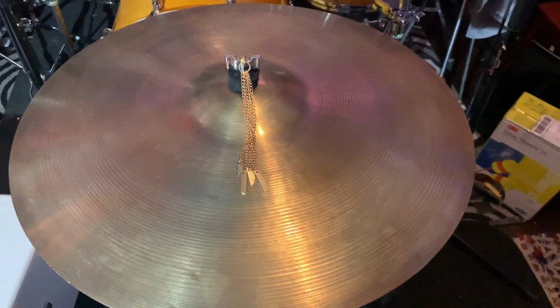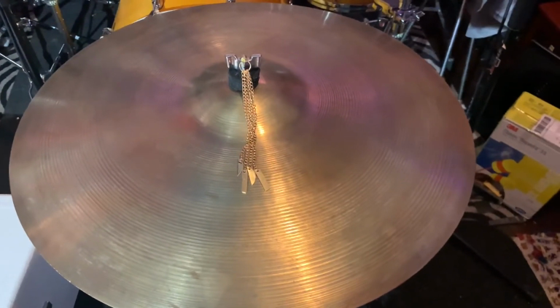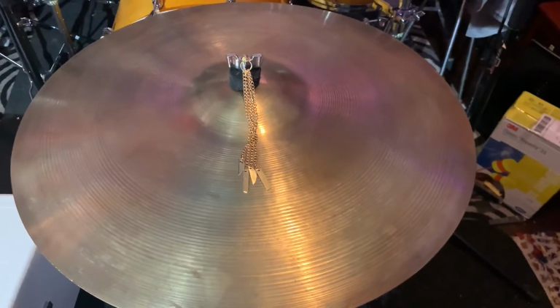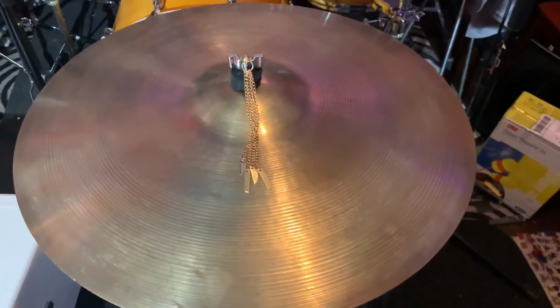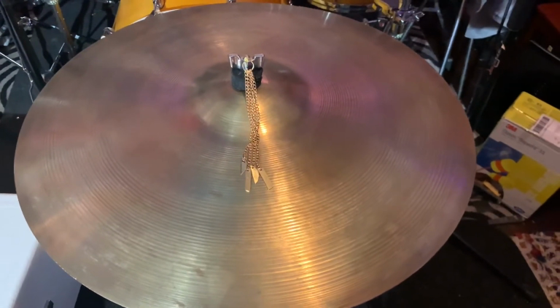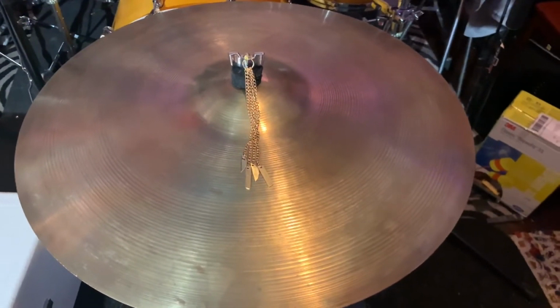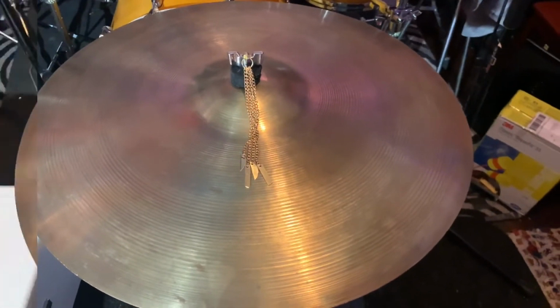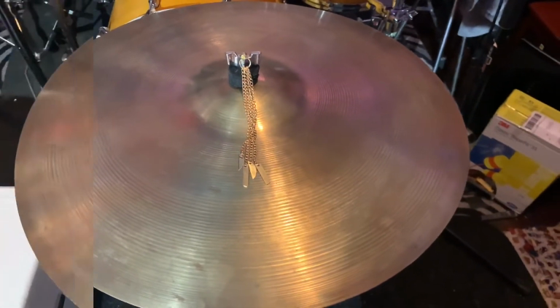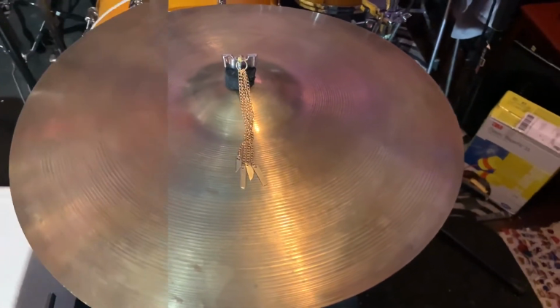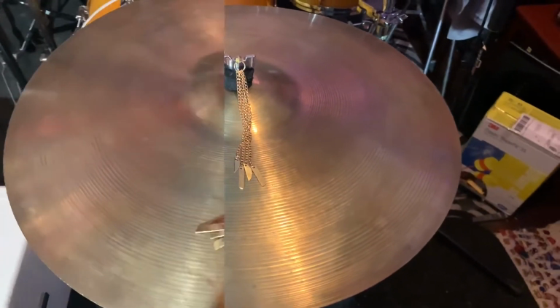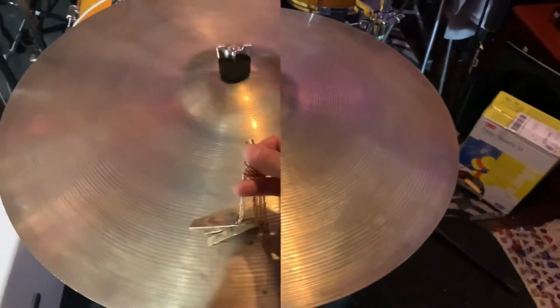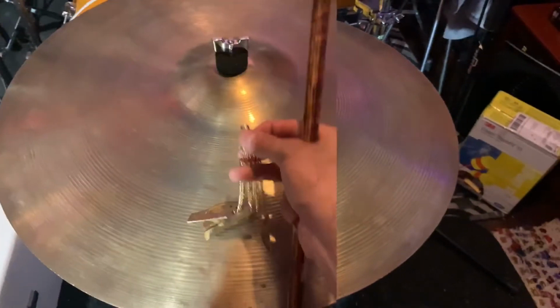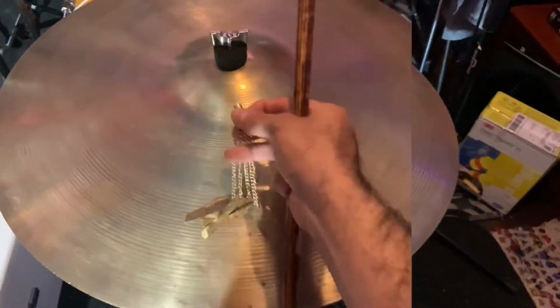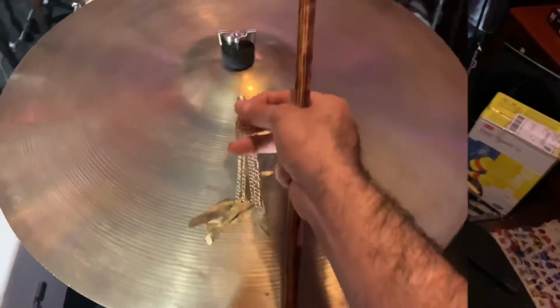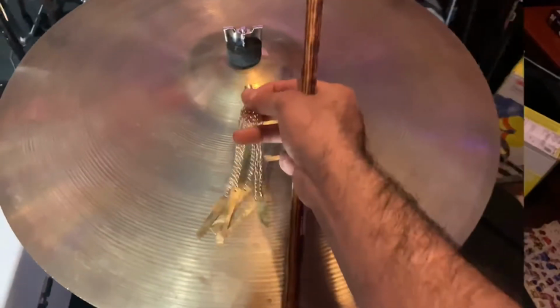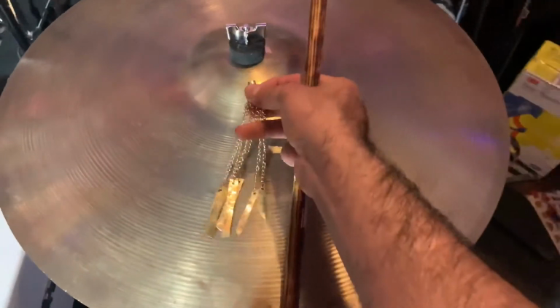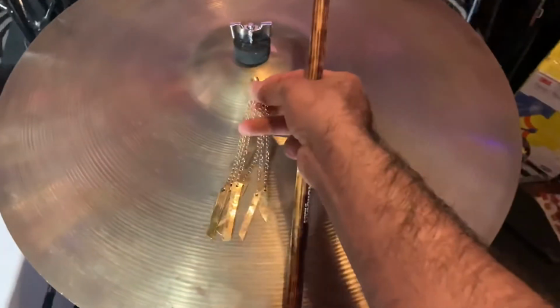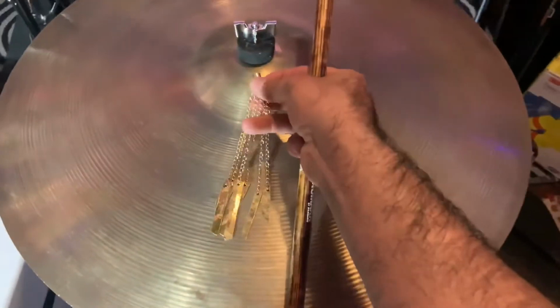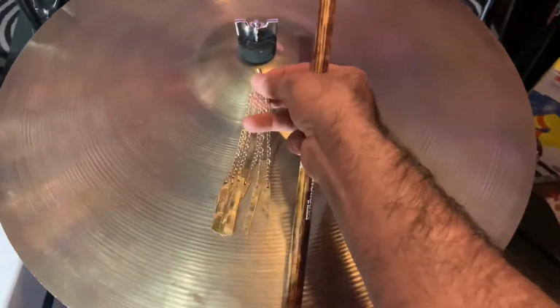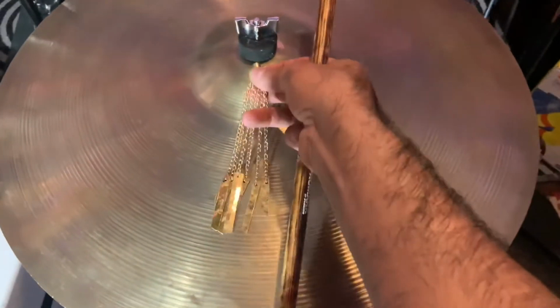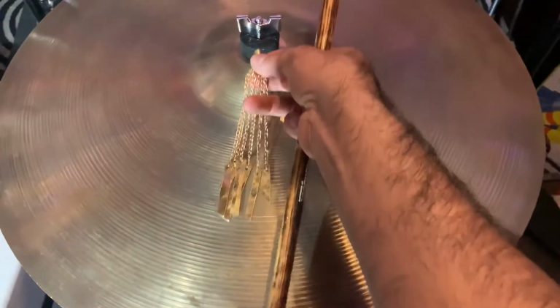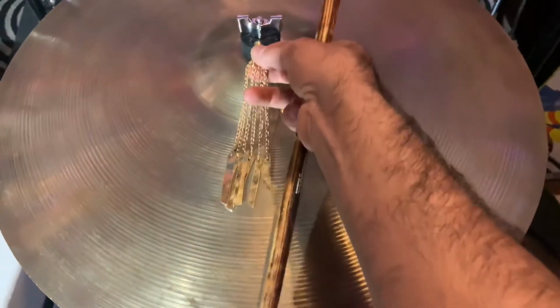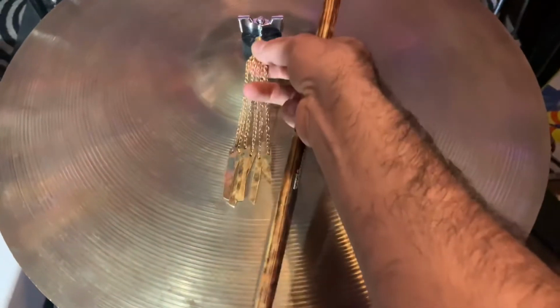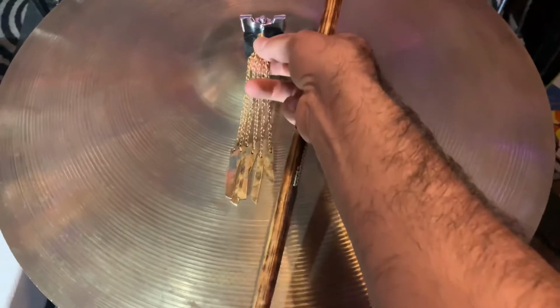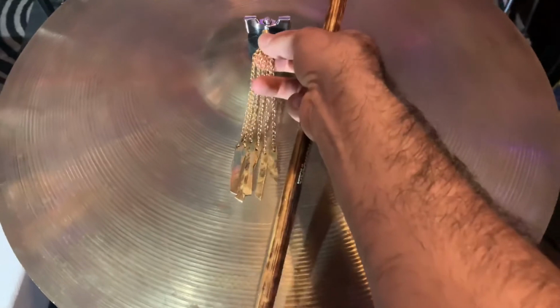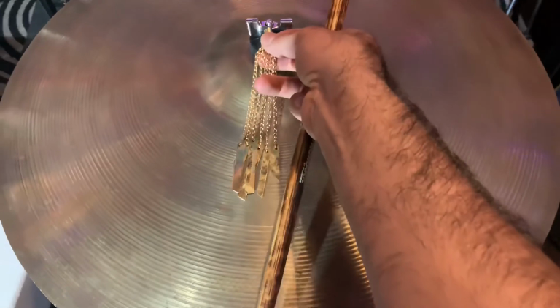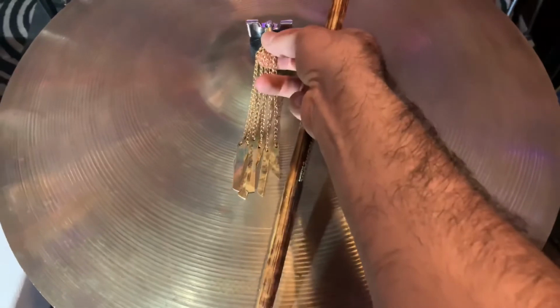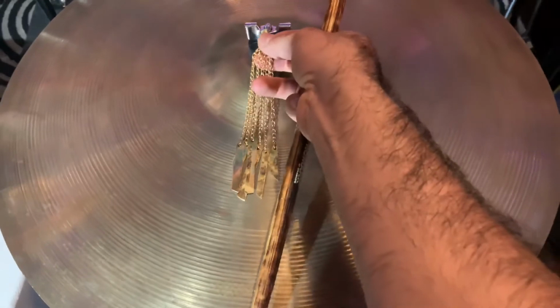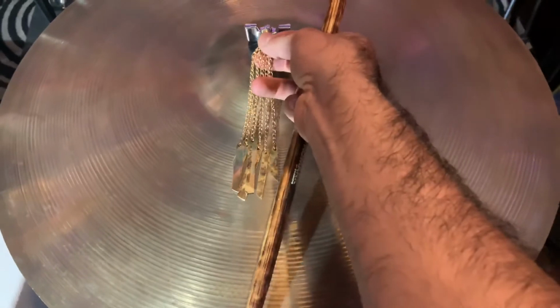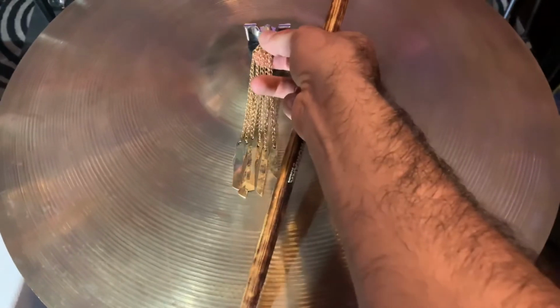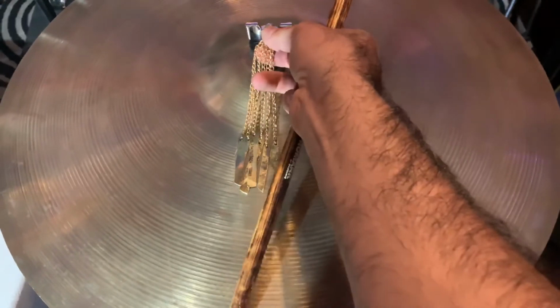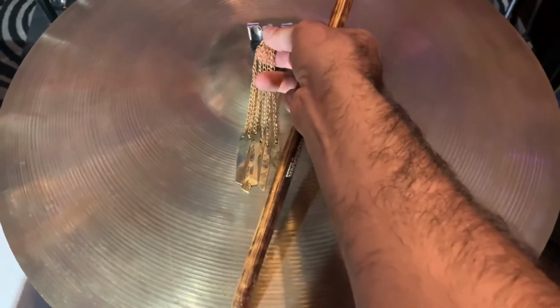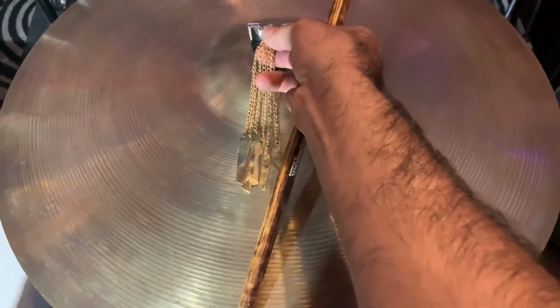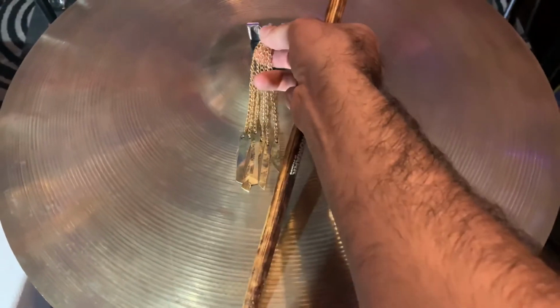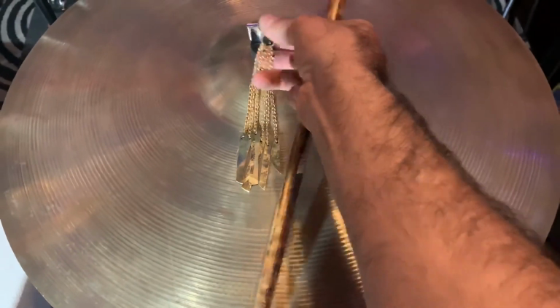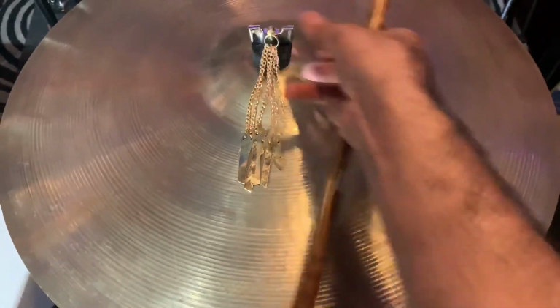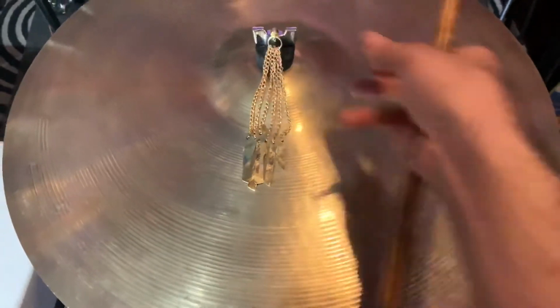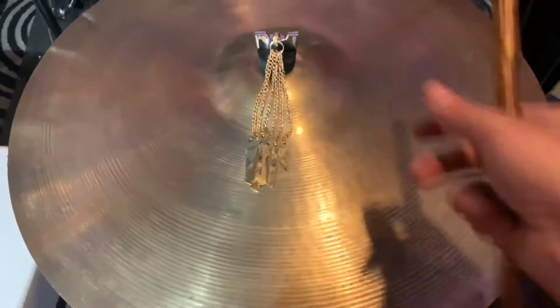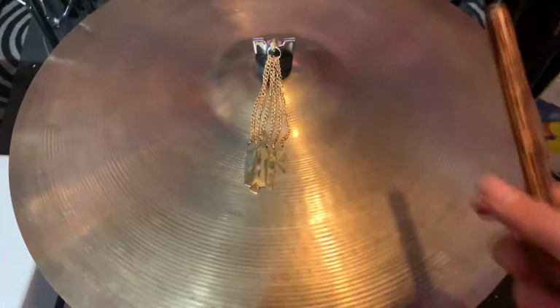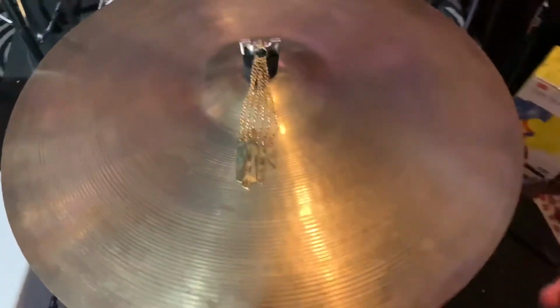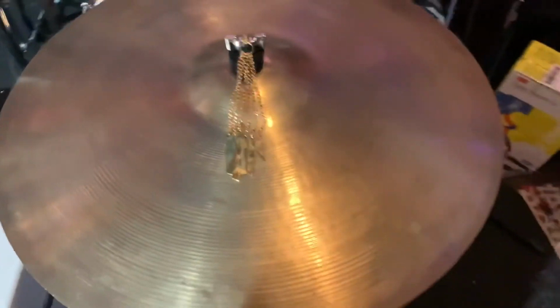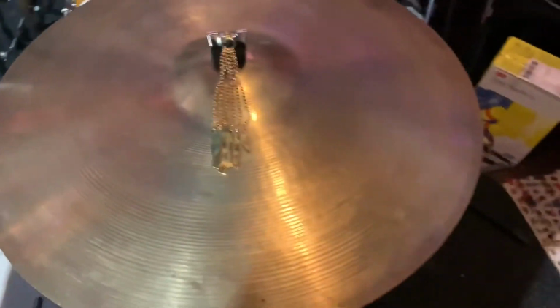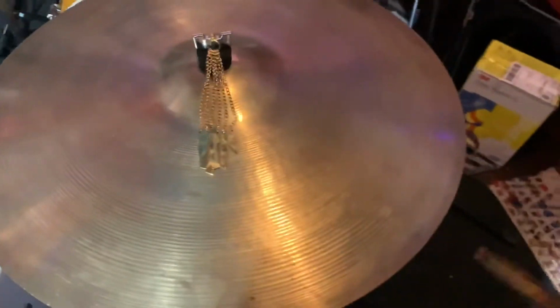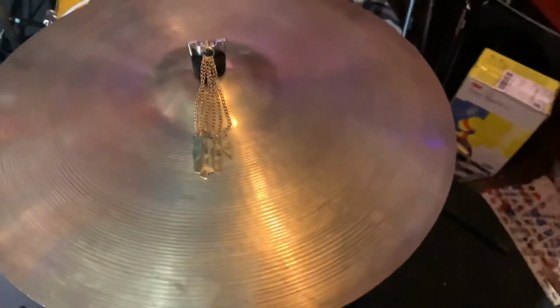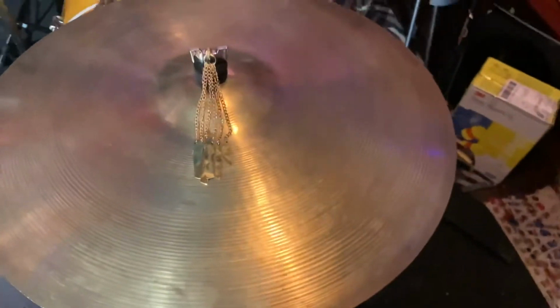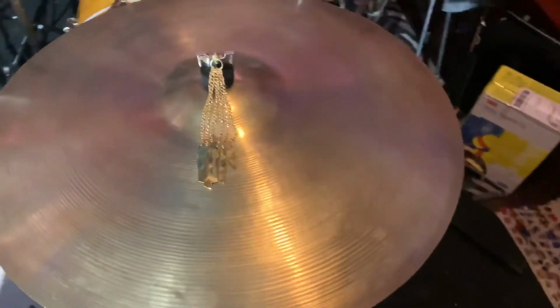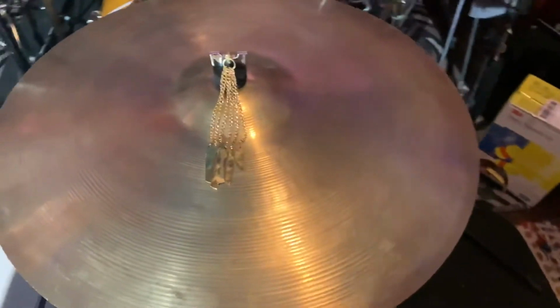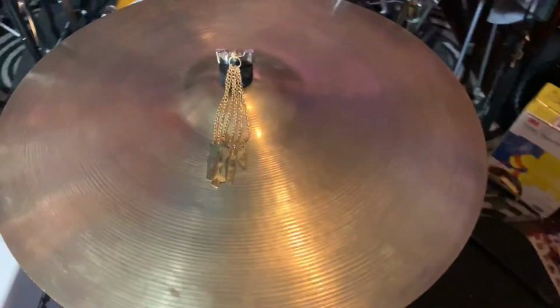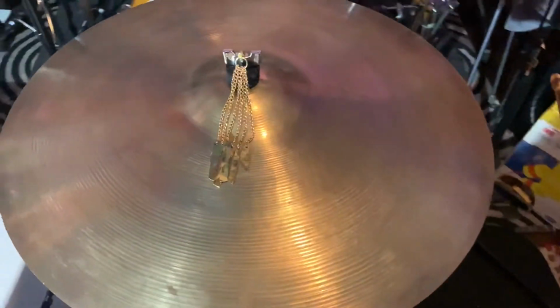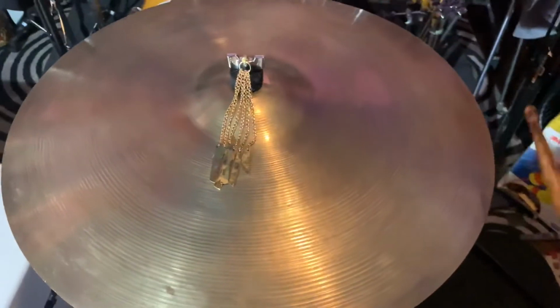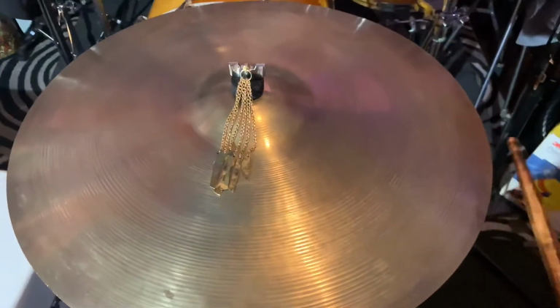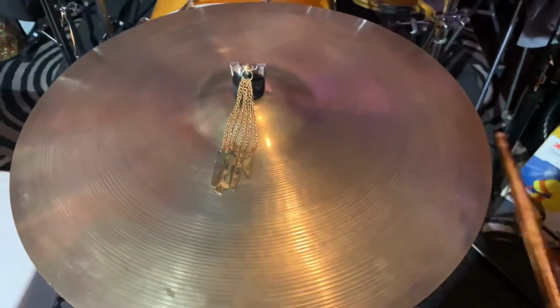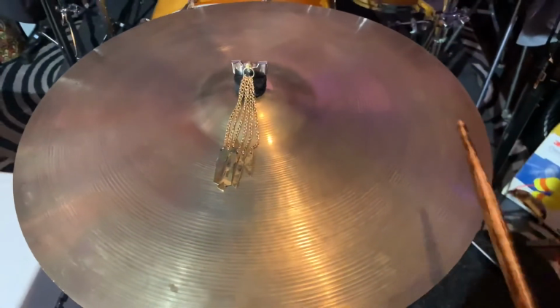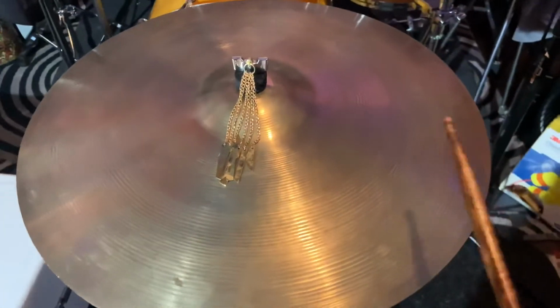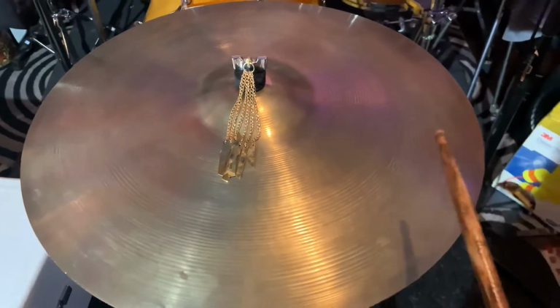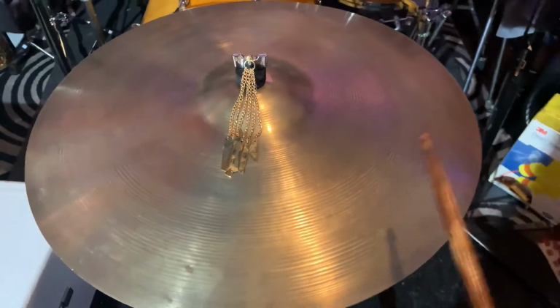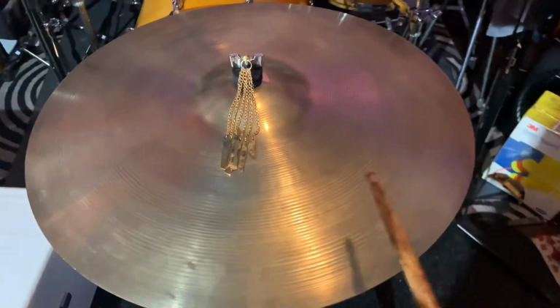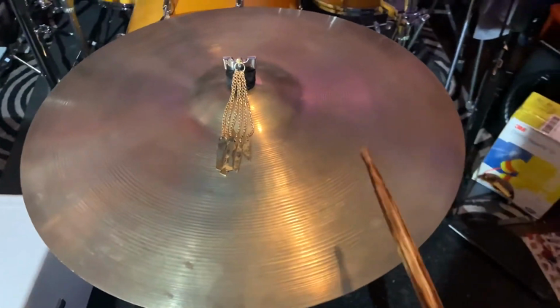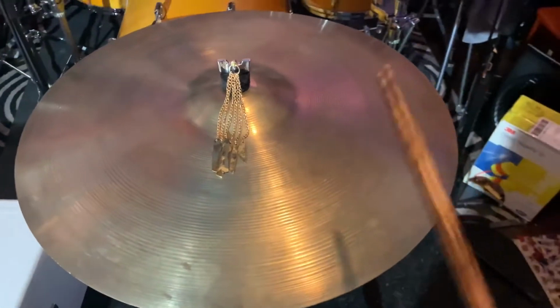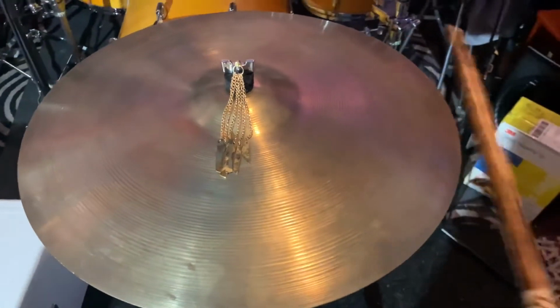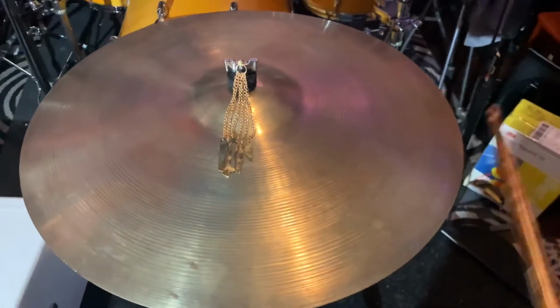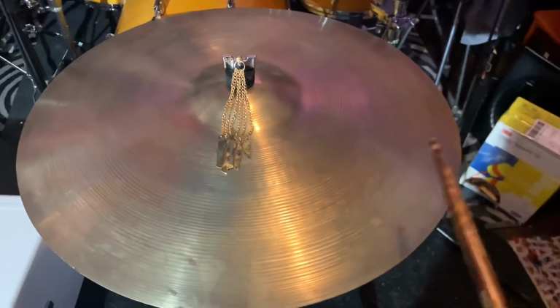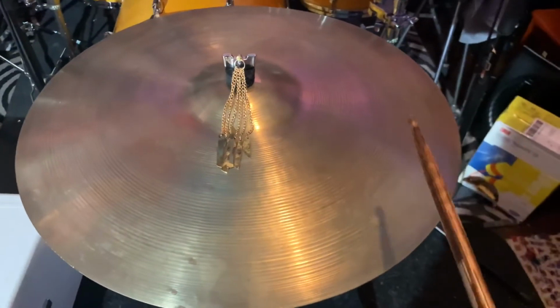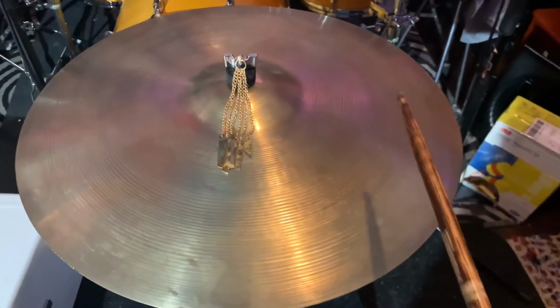All right, let's try the medium. Once again, clips on magnetically right there. So this is the medium right here.